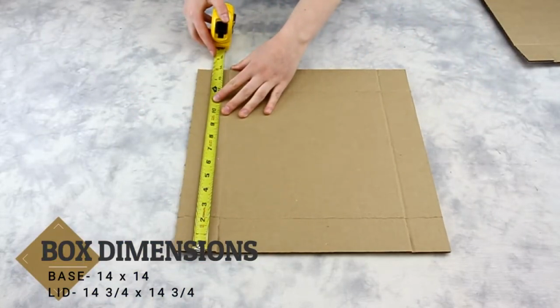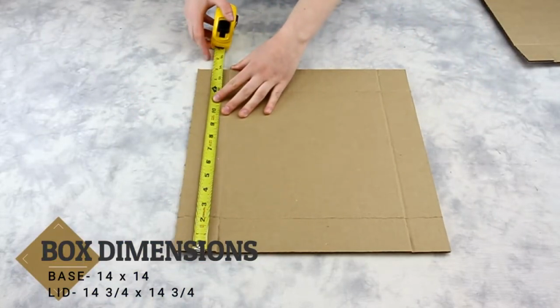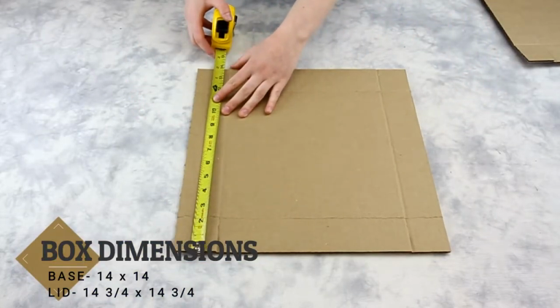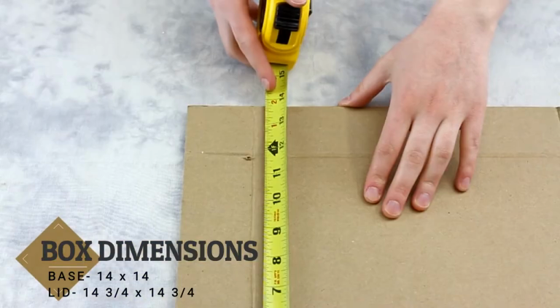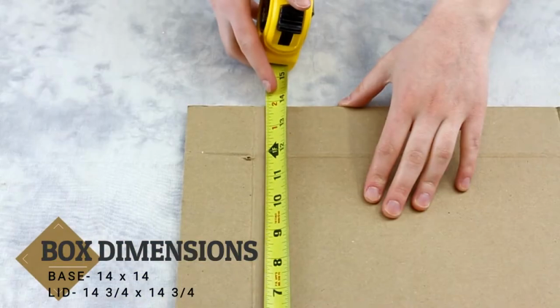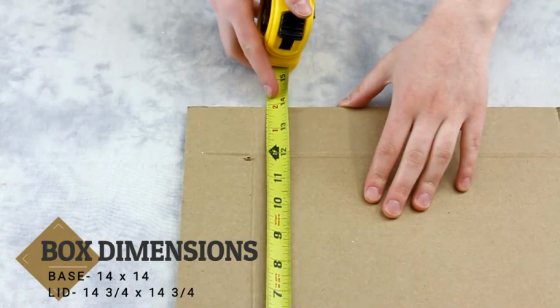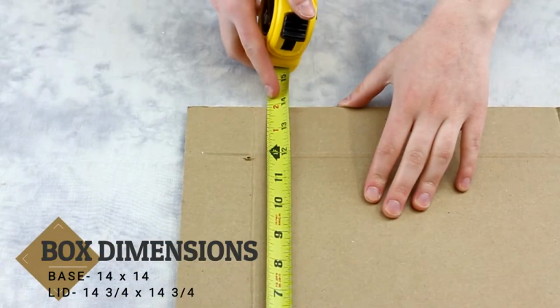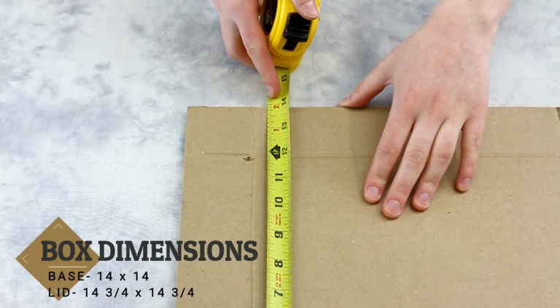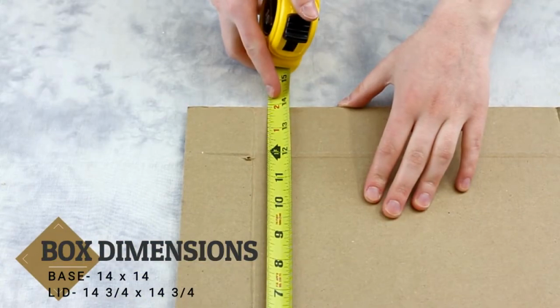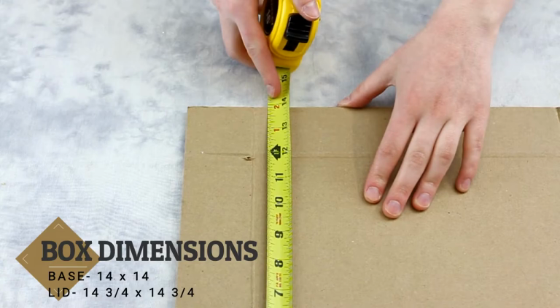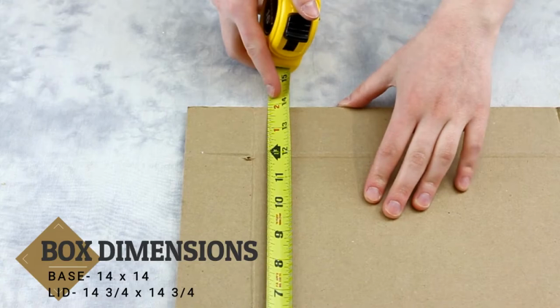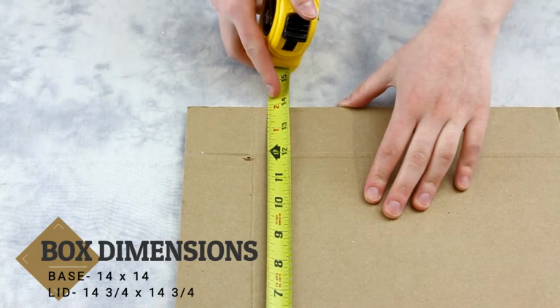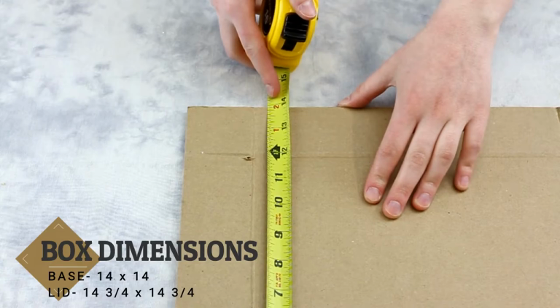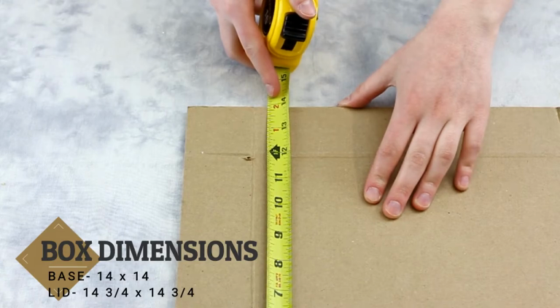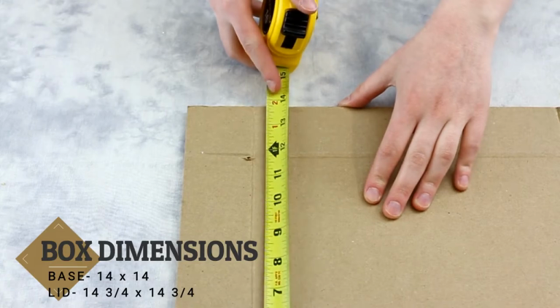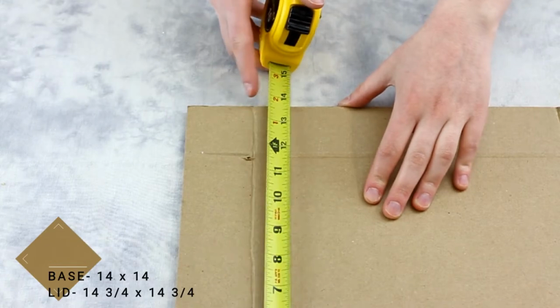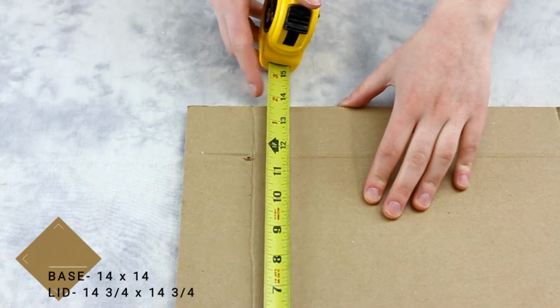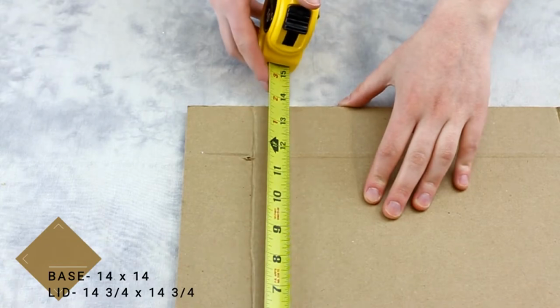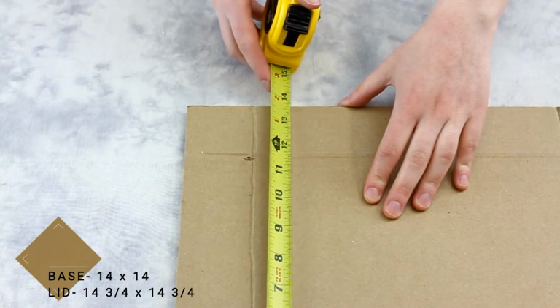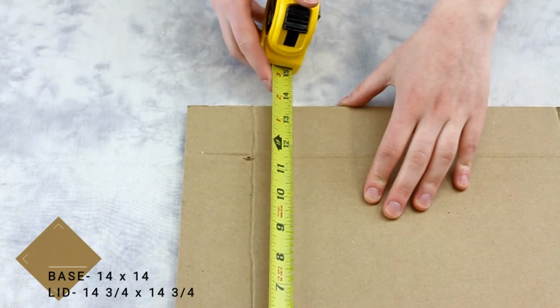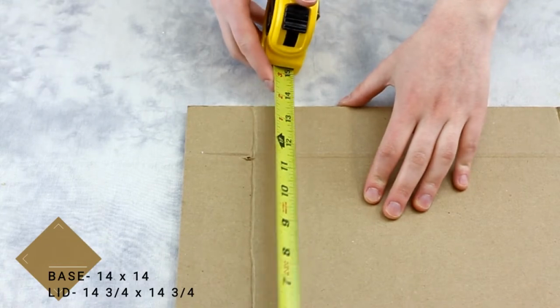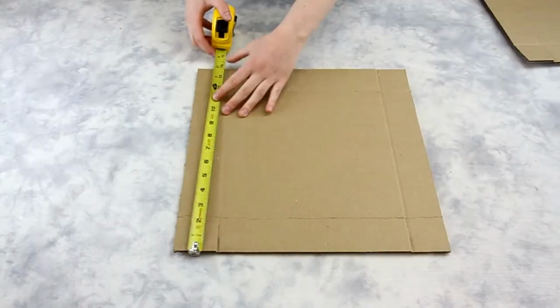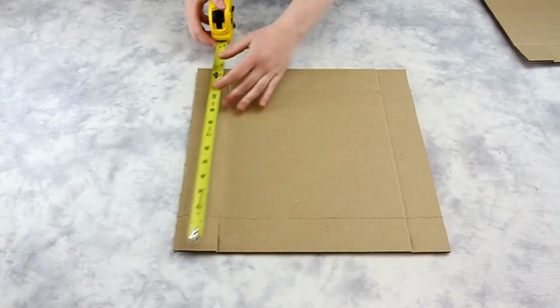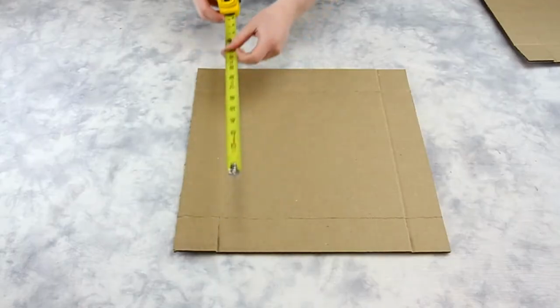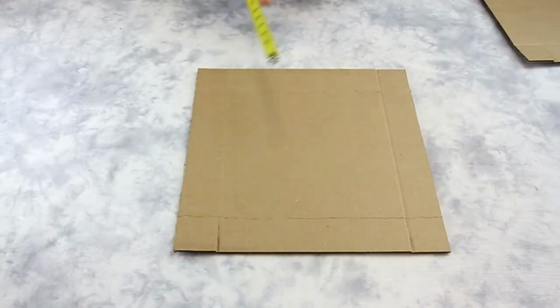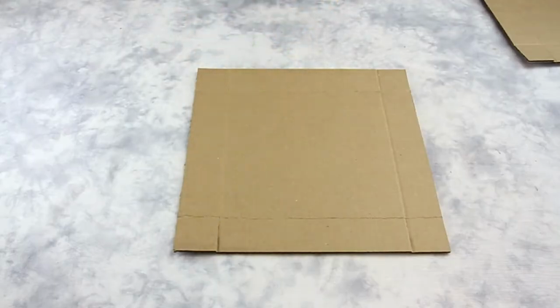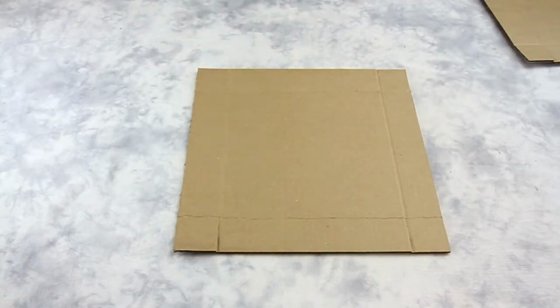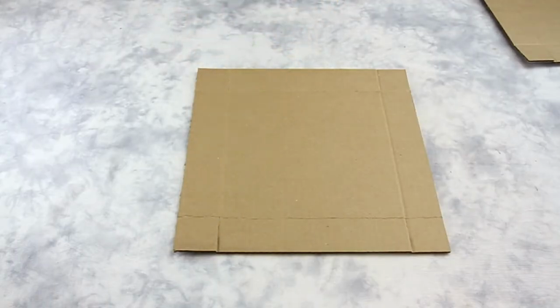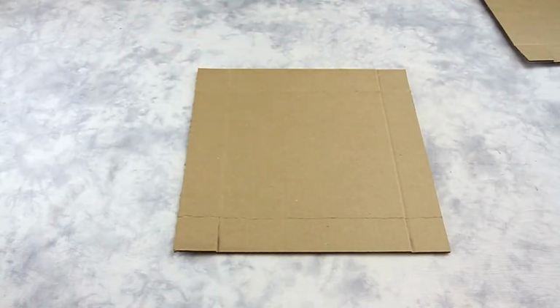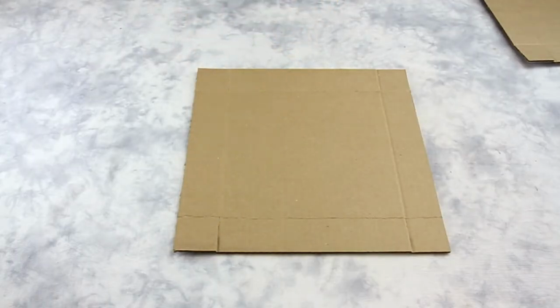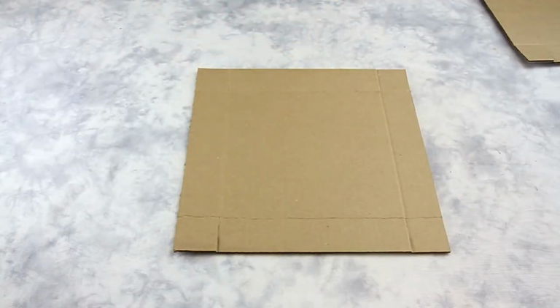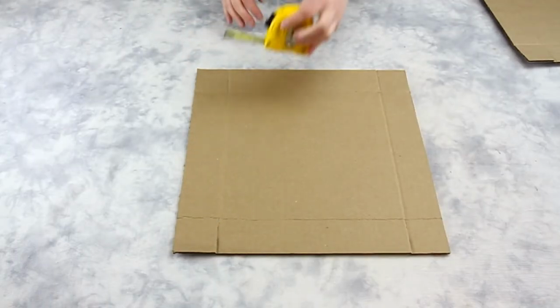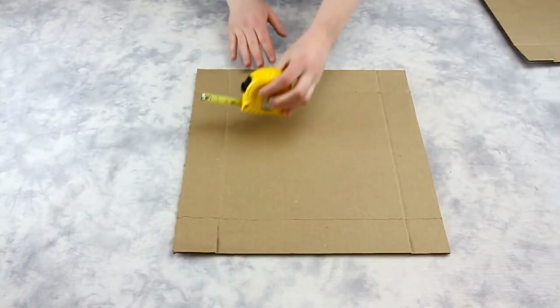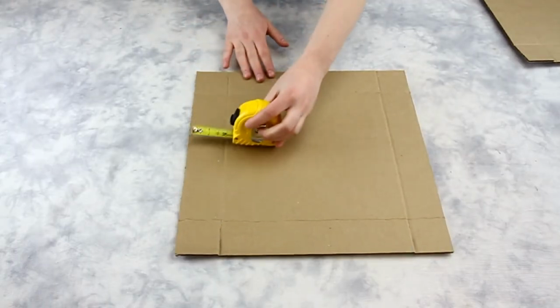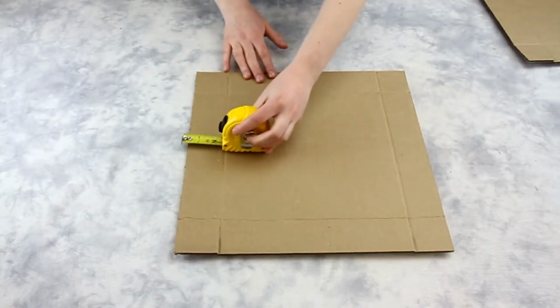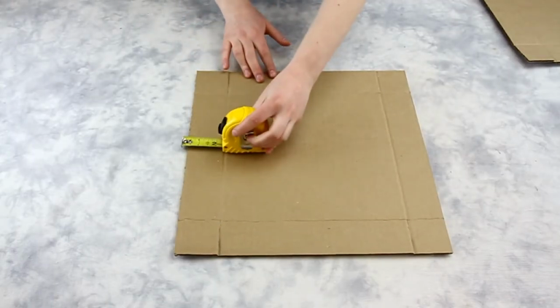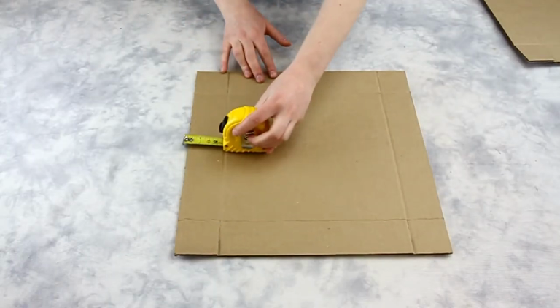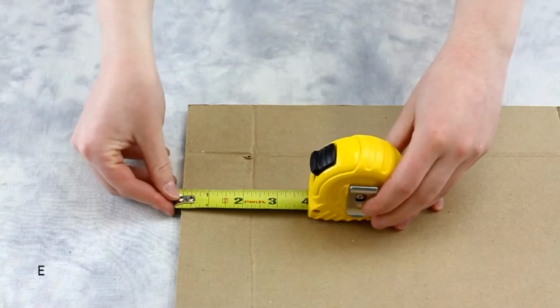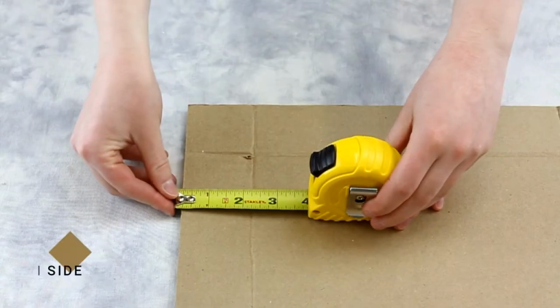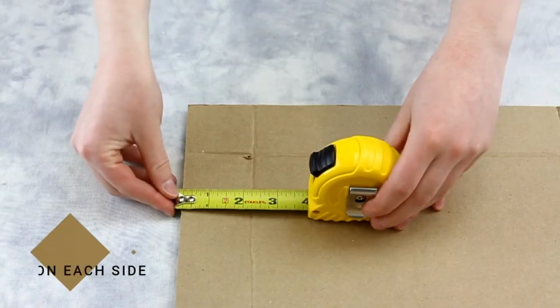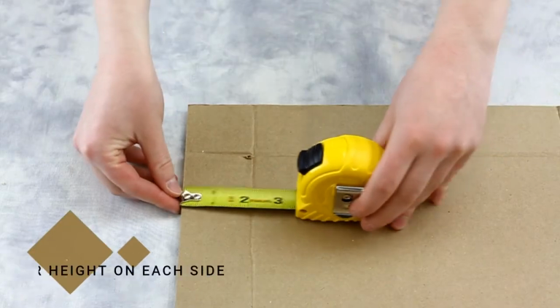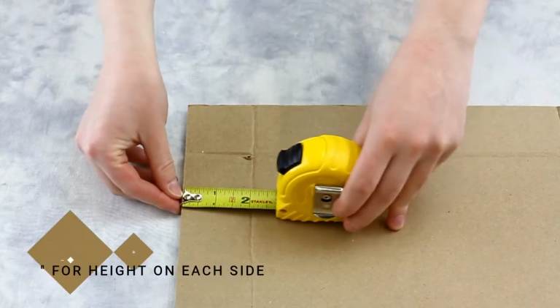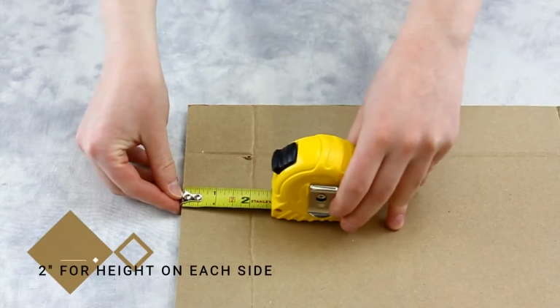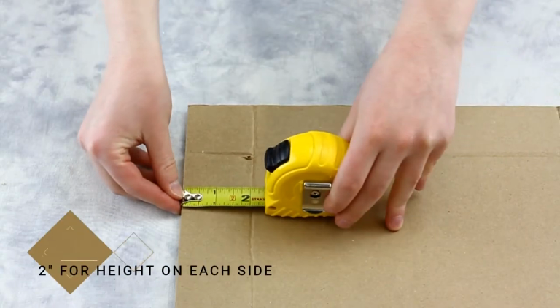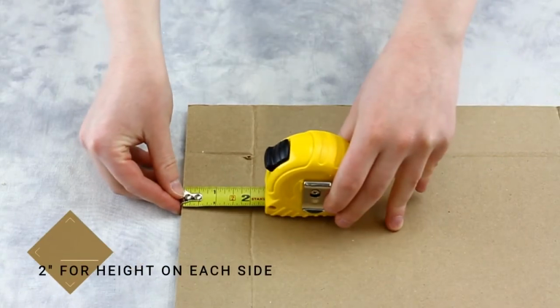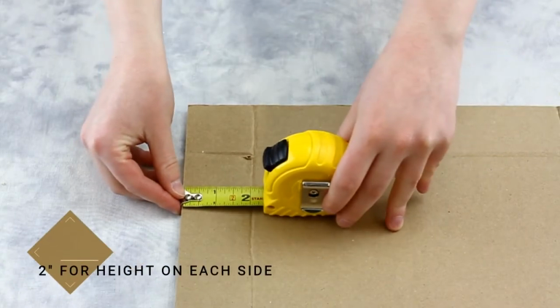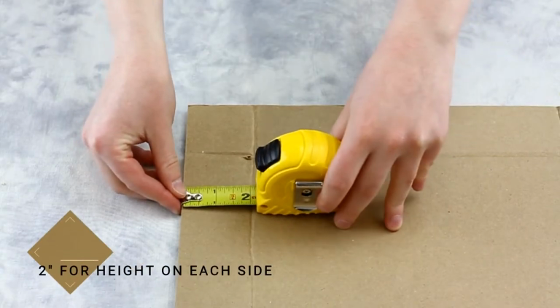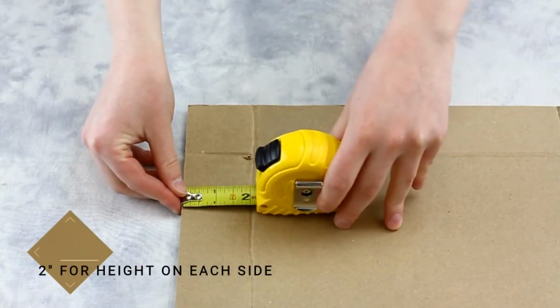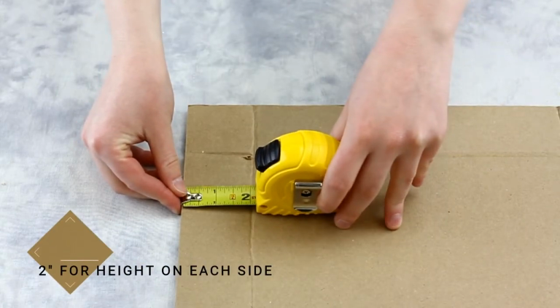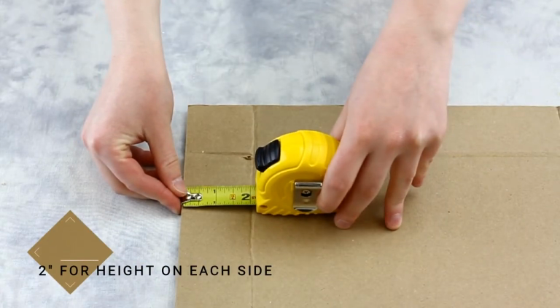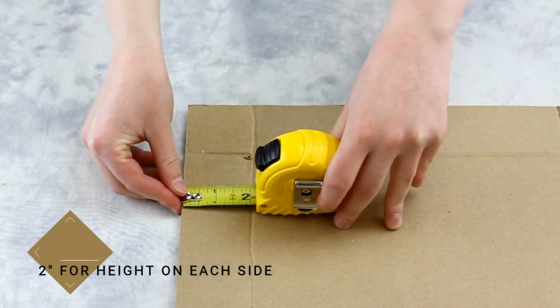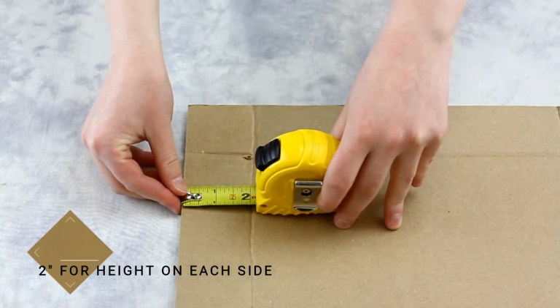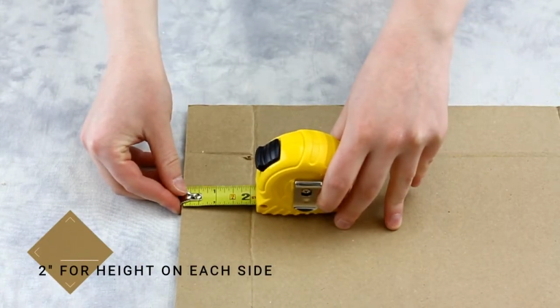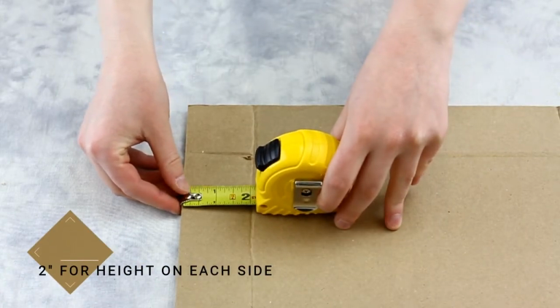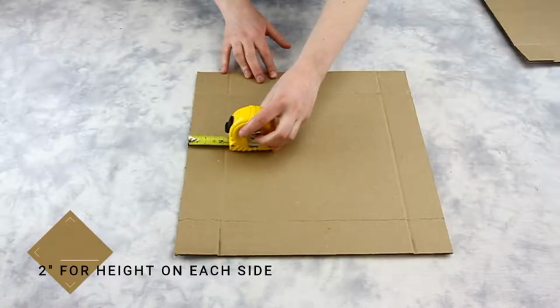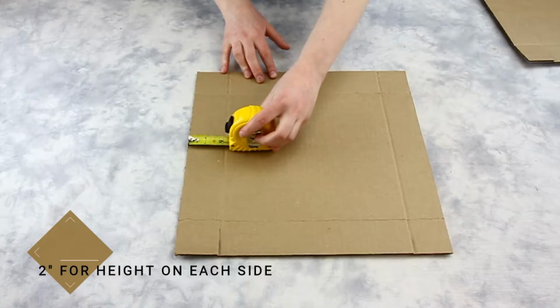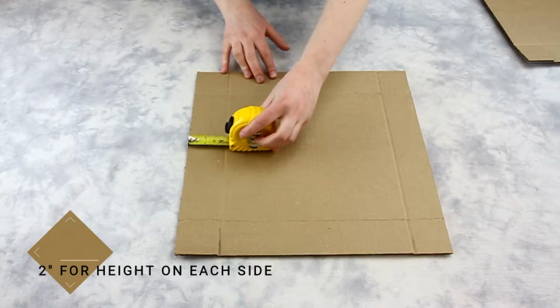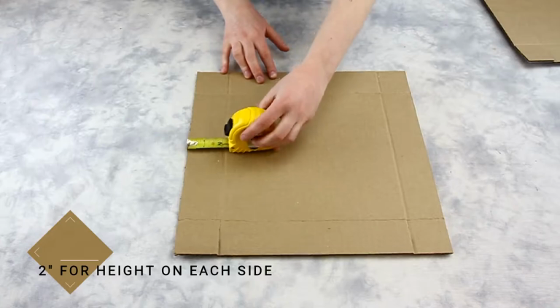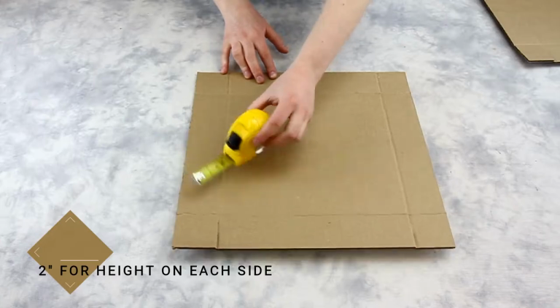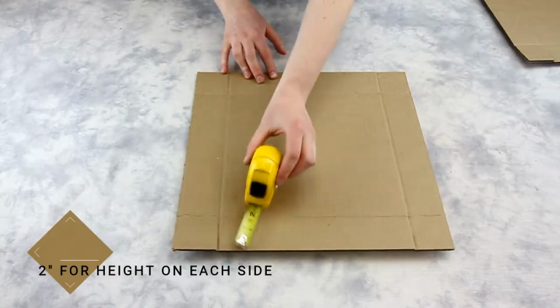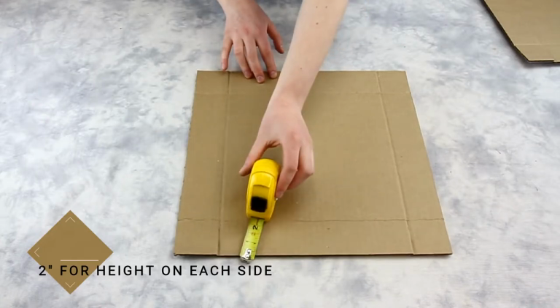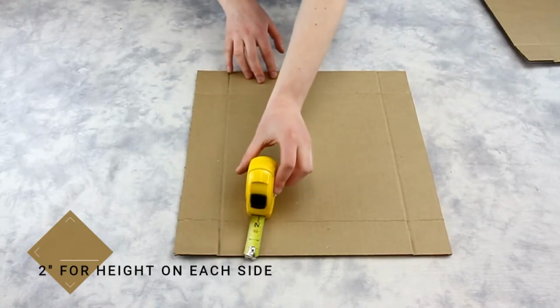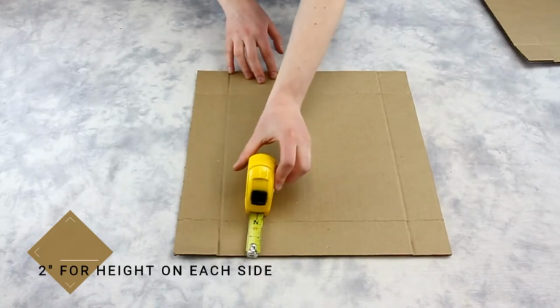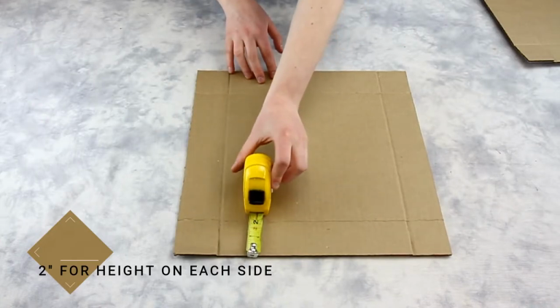We will lose two inches on each side from folding up the sides. So this means we add four inches to the width and height dimensions.